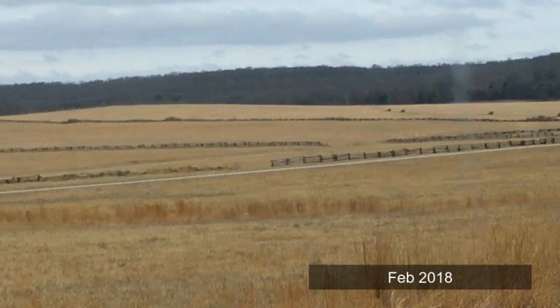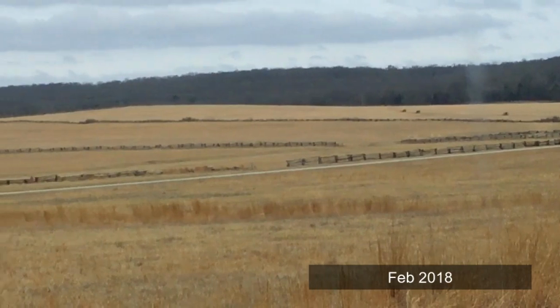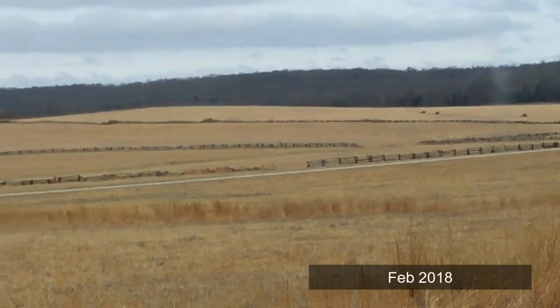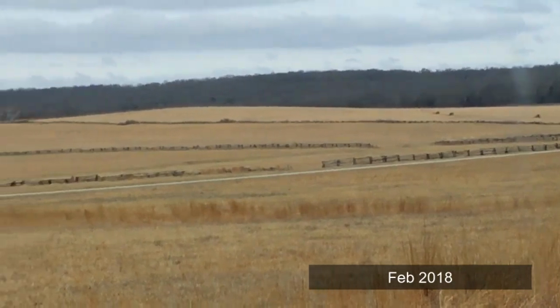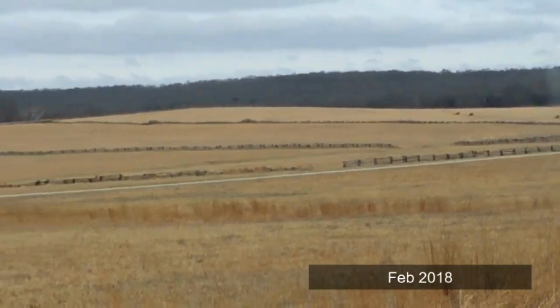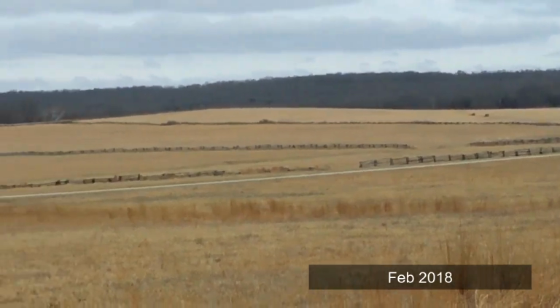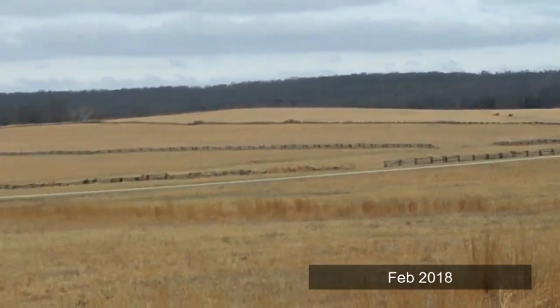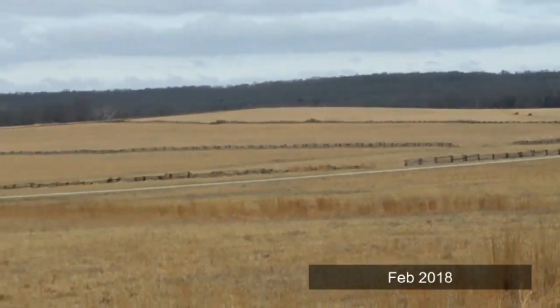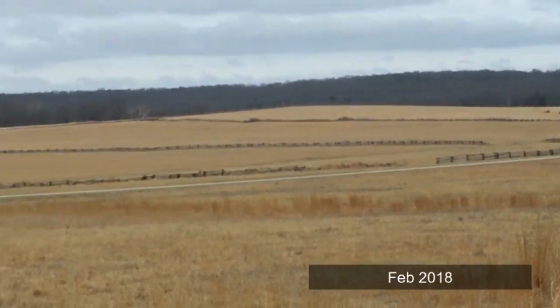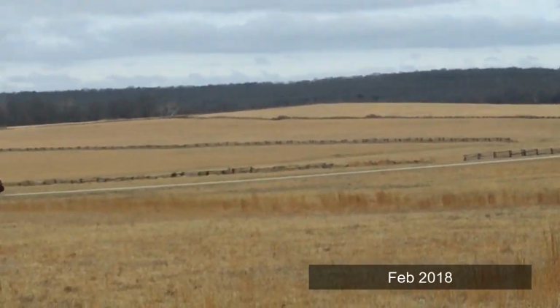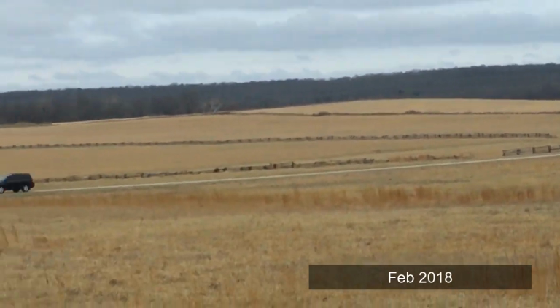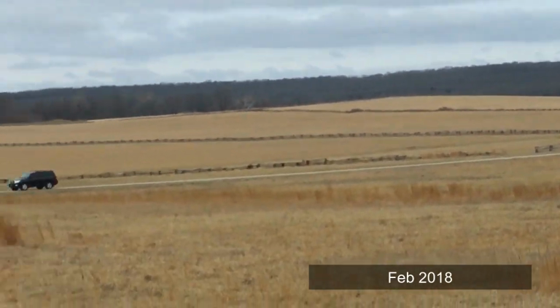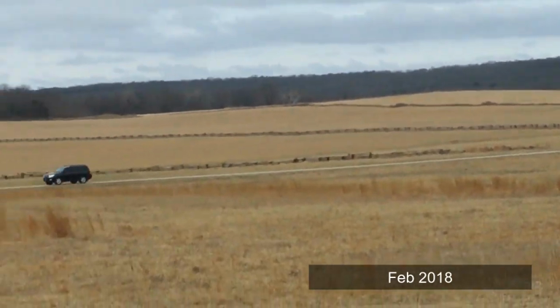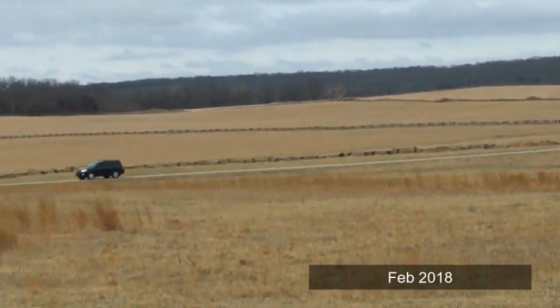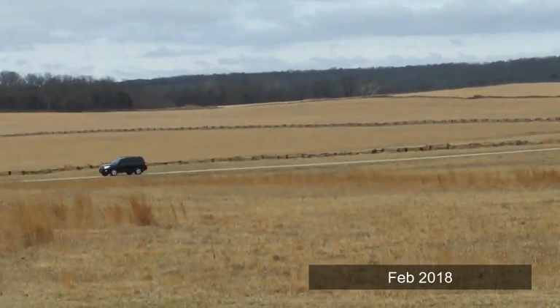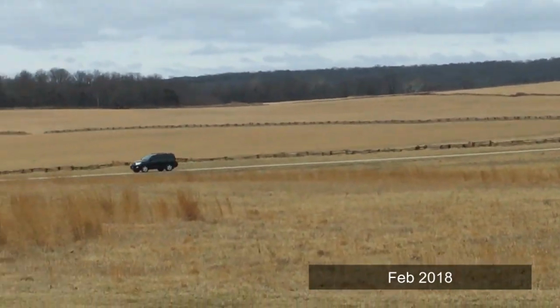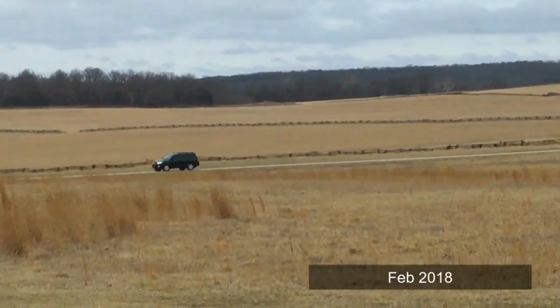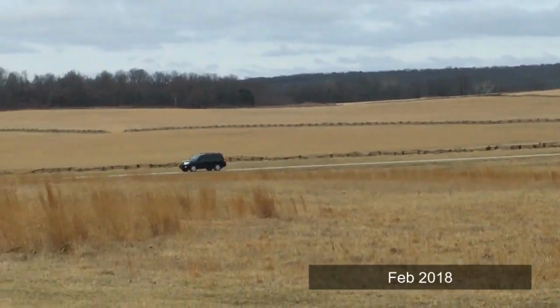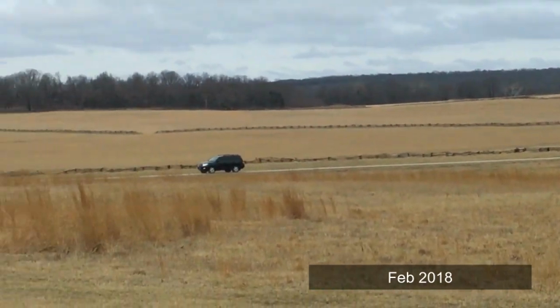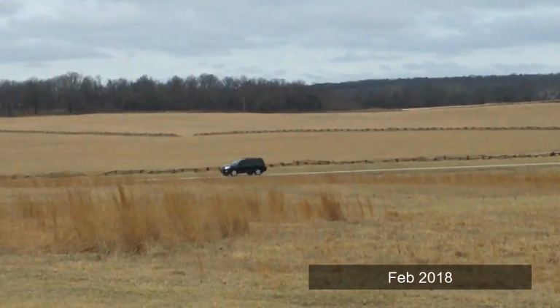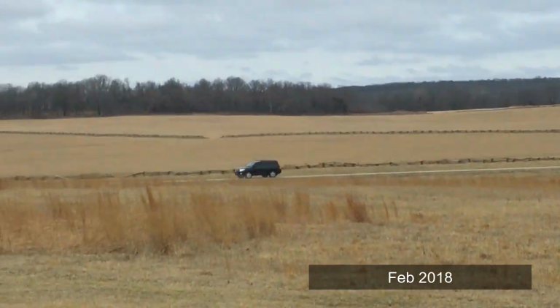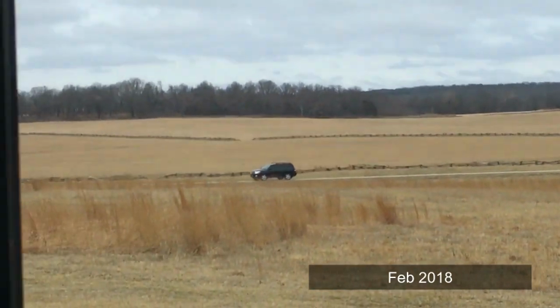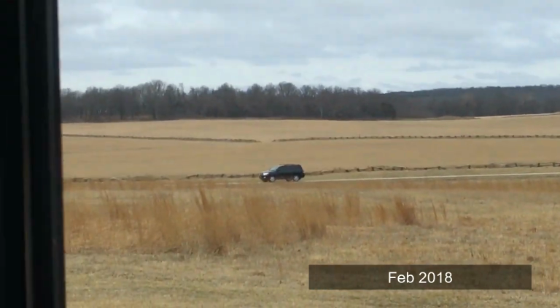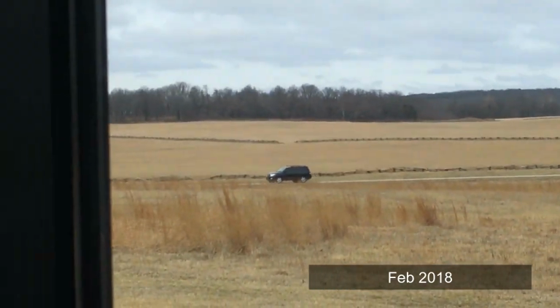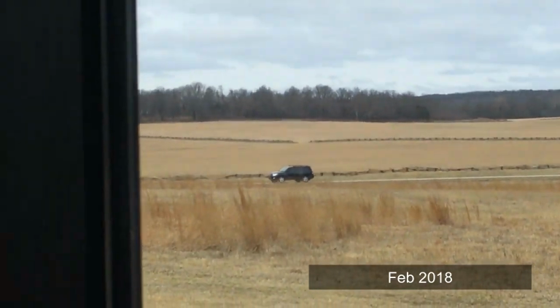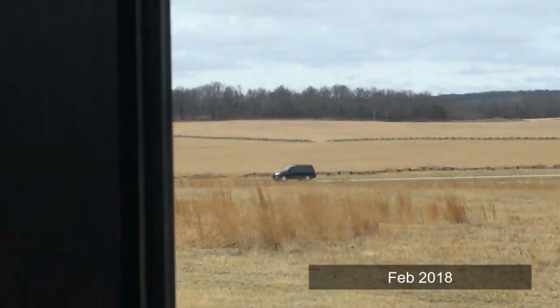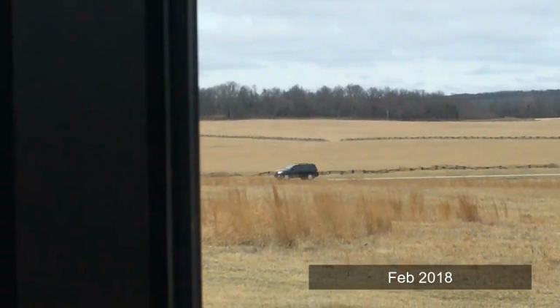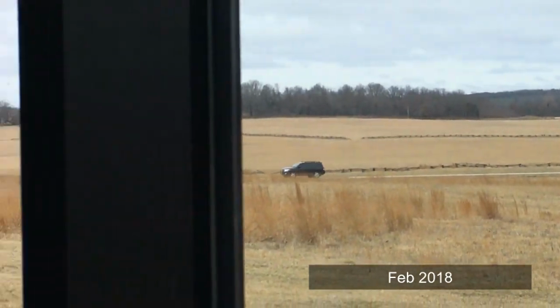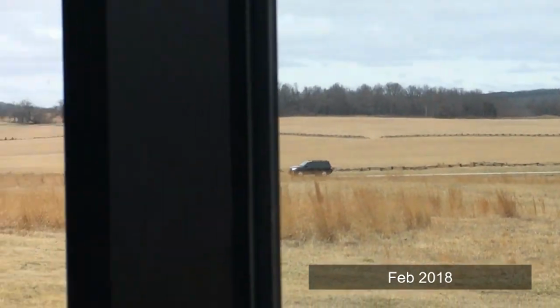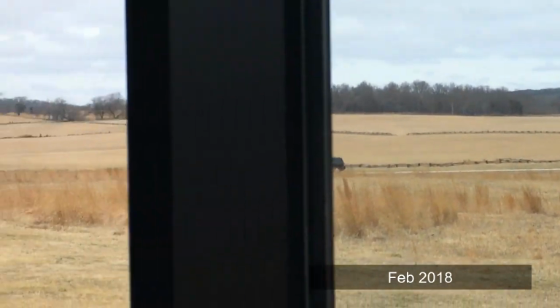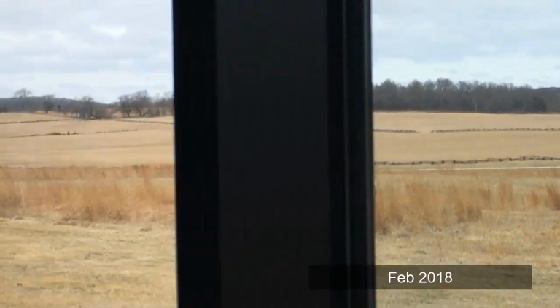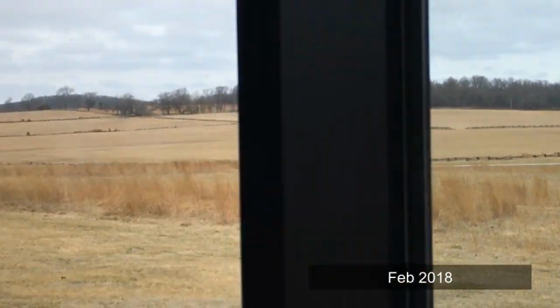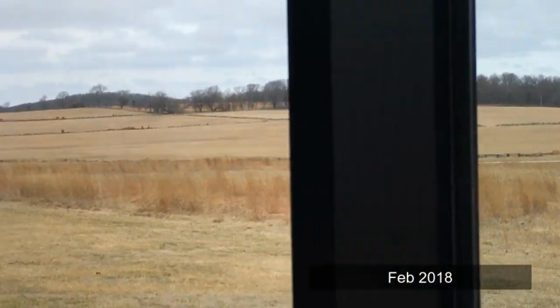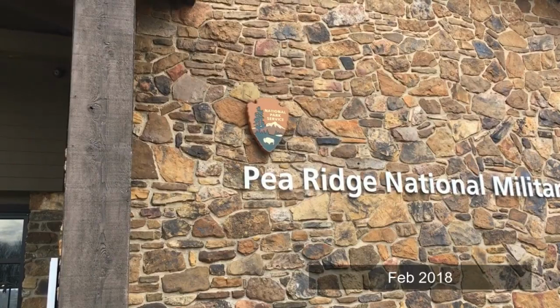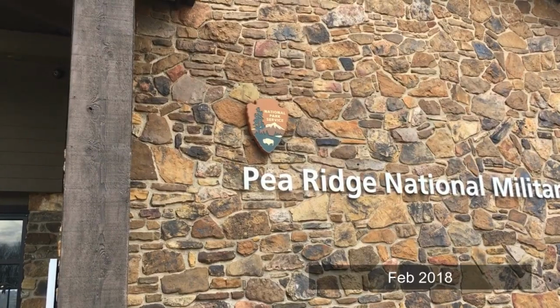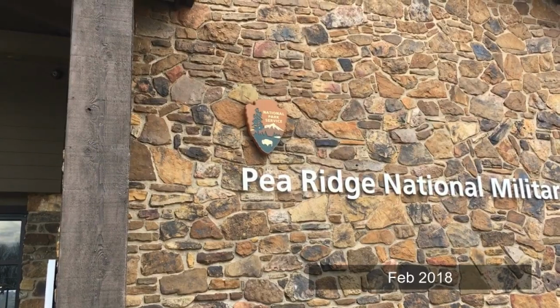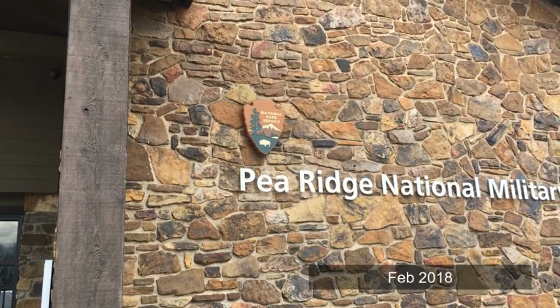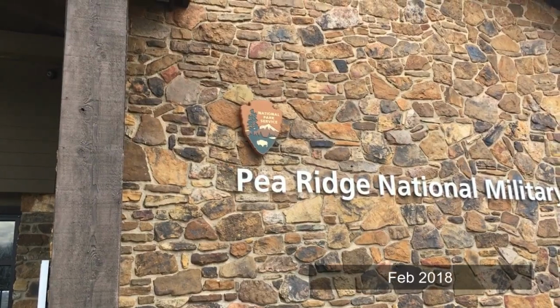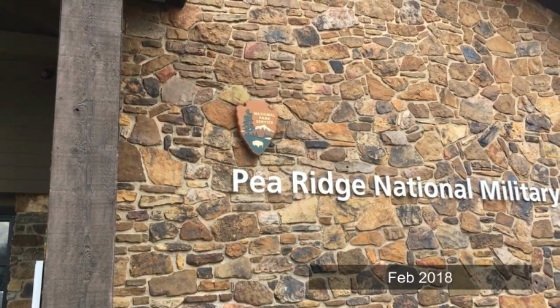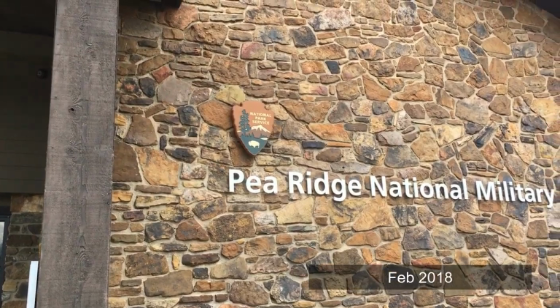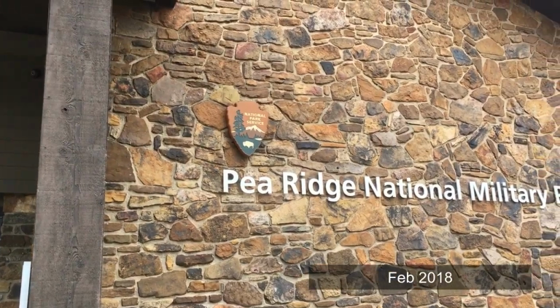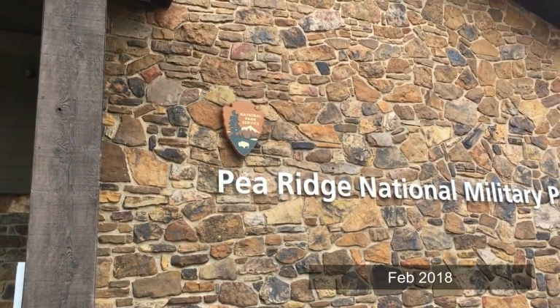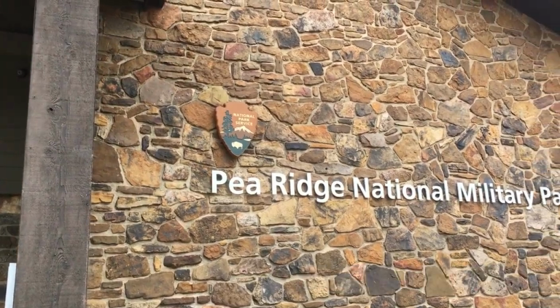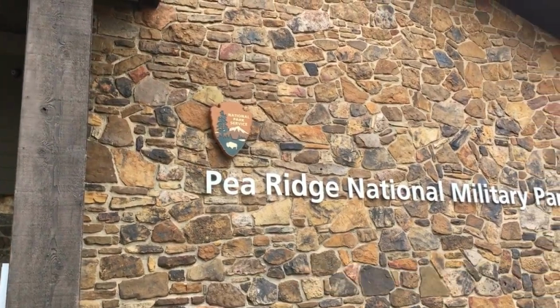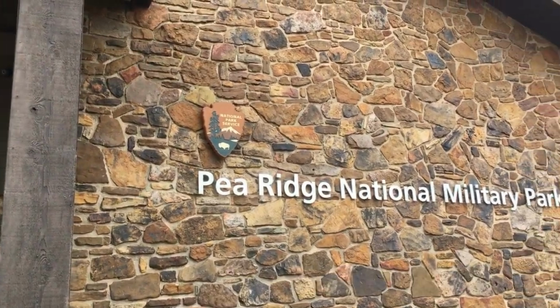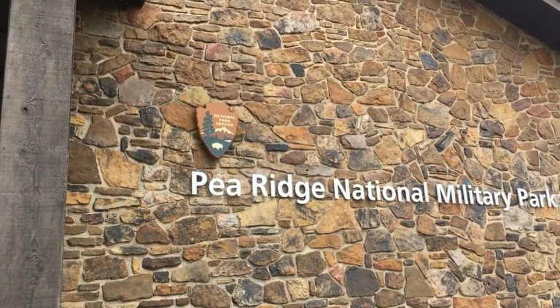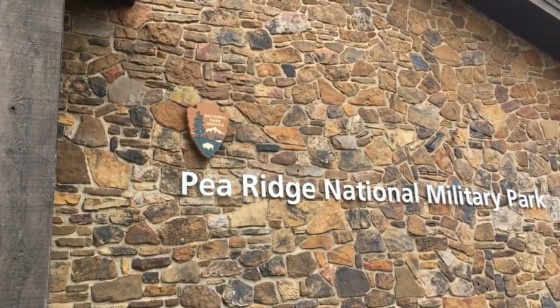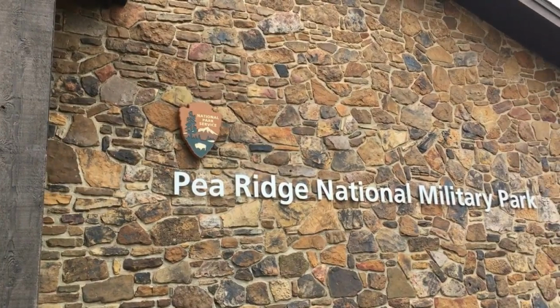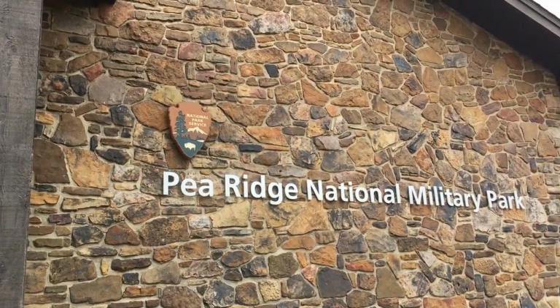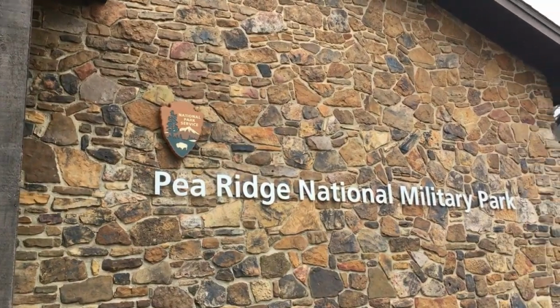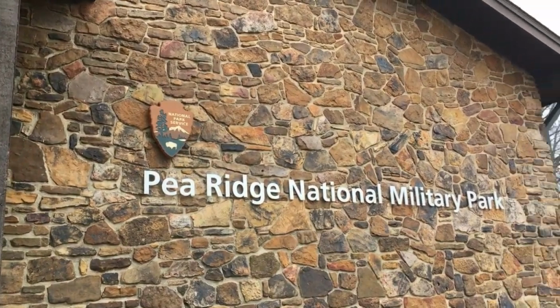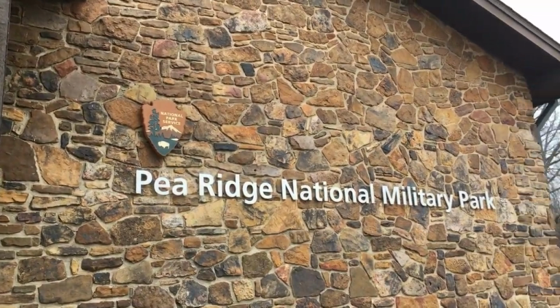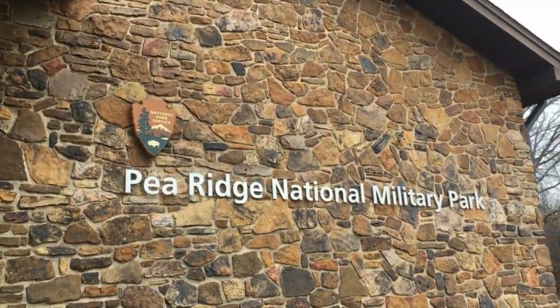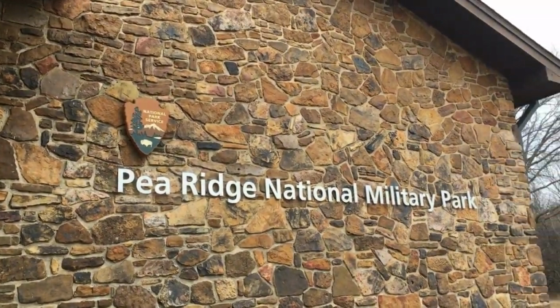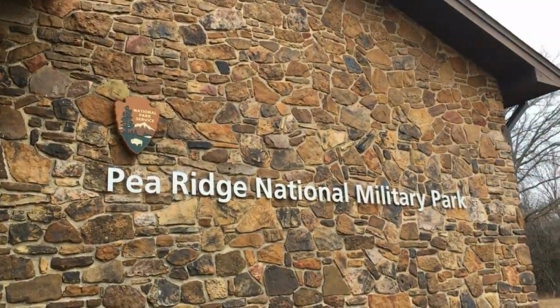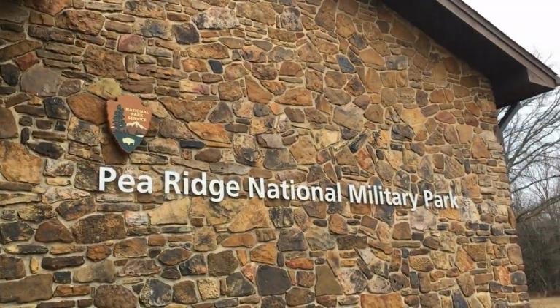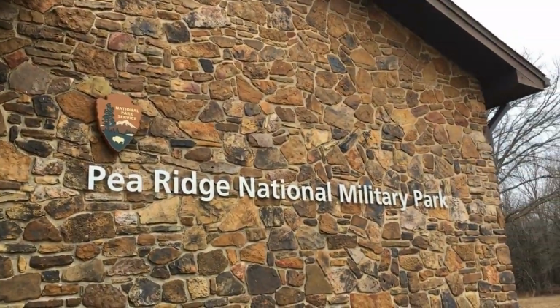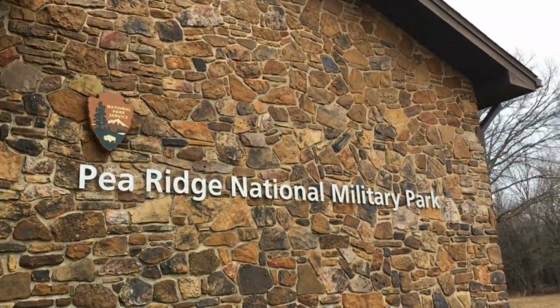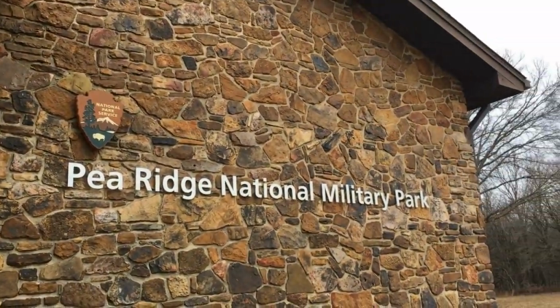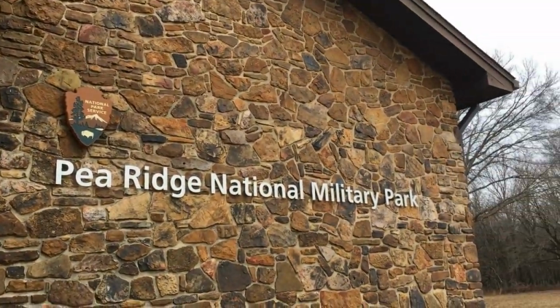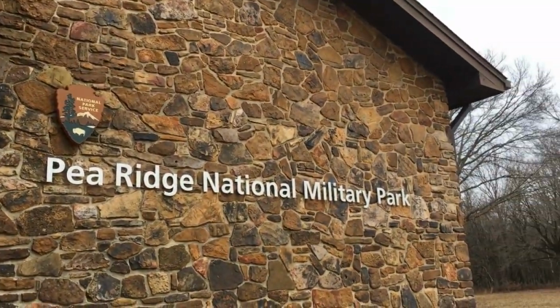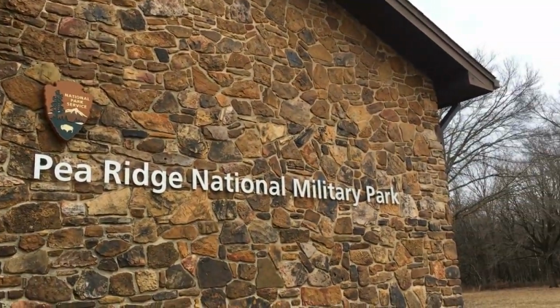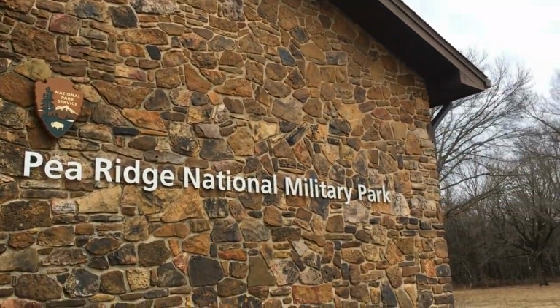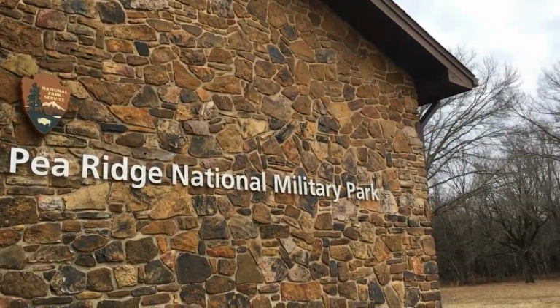Let's visit the most pivotal Civil War battlefield west of the Mississippi River. Welcome to Wanderlust.